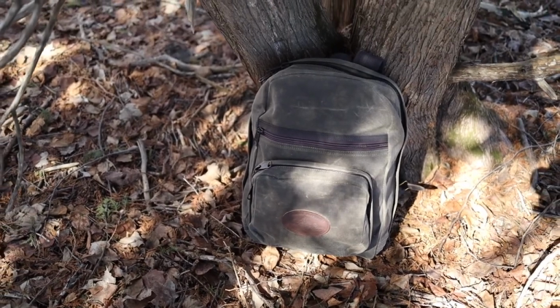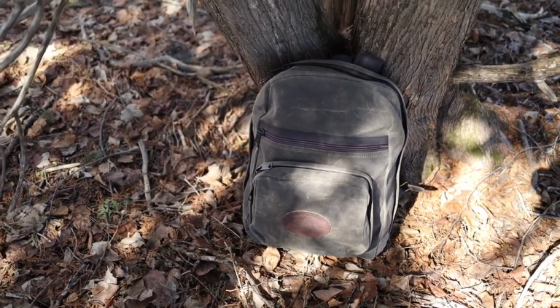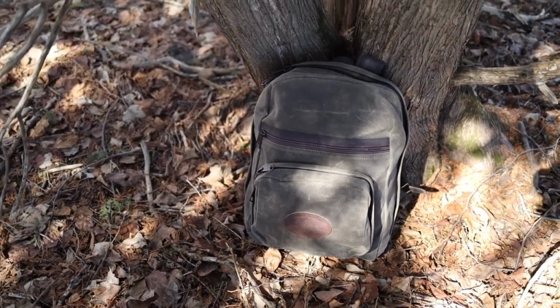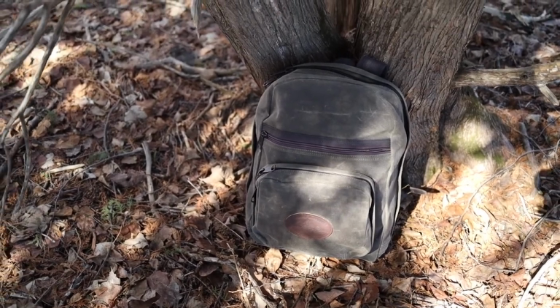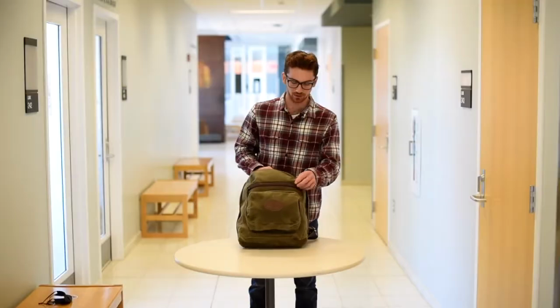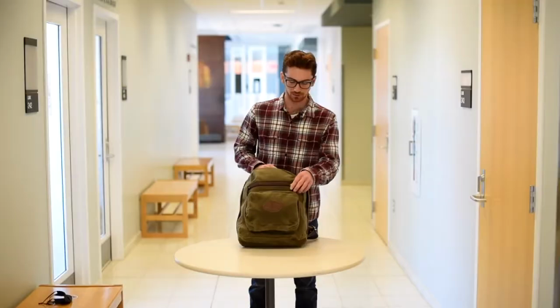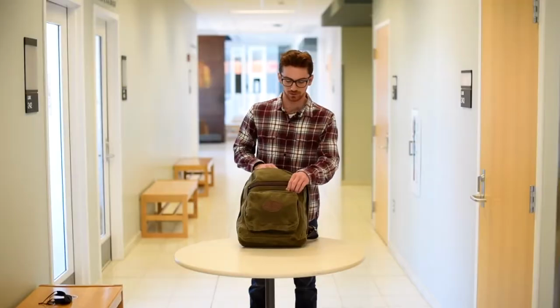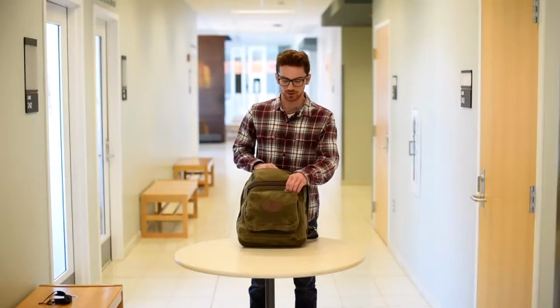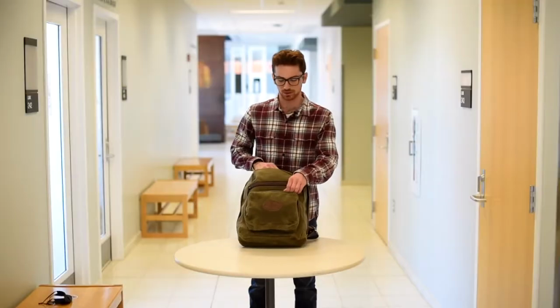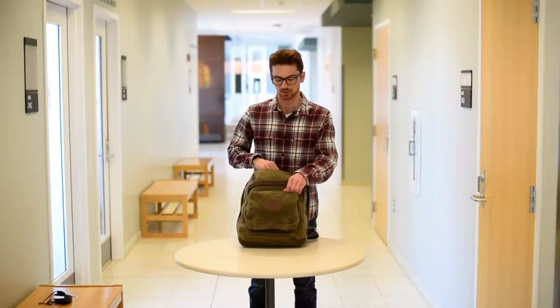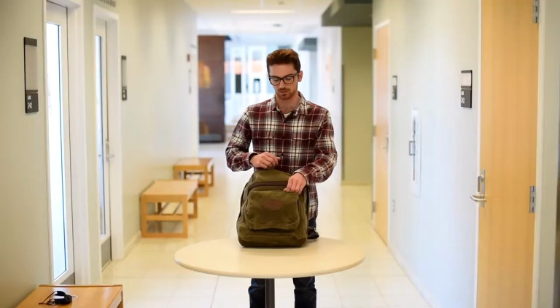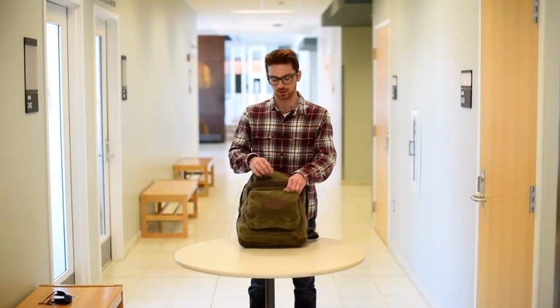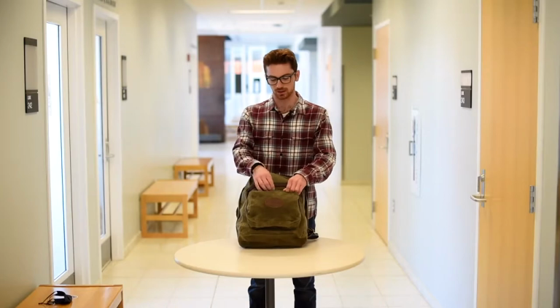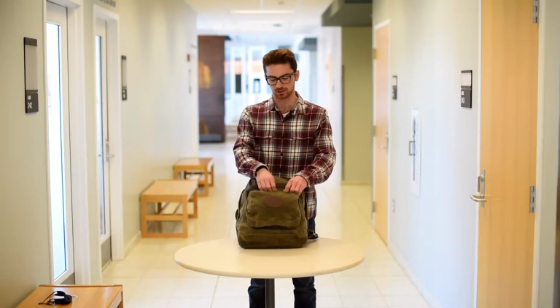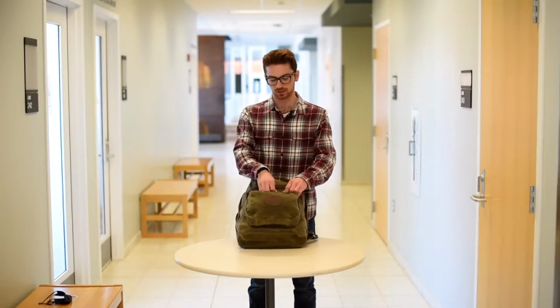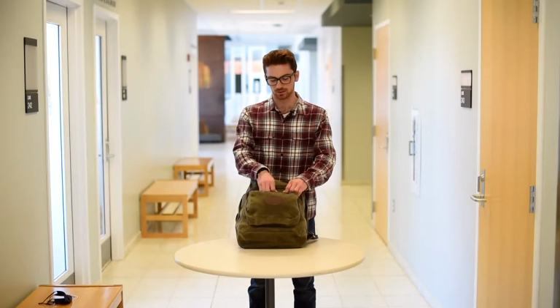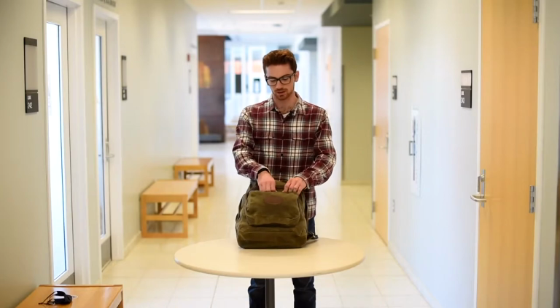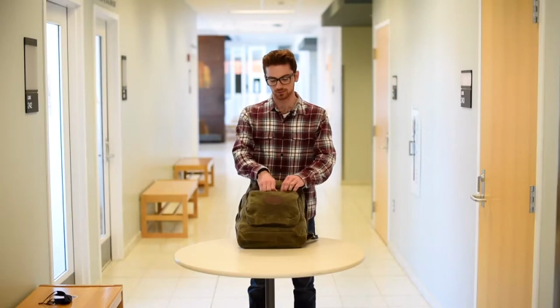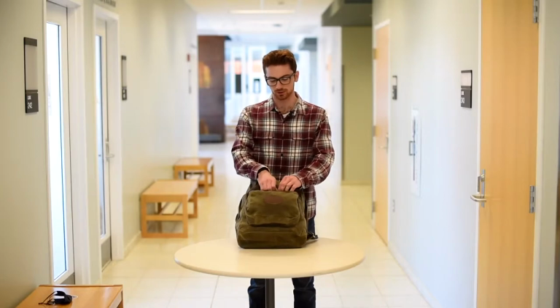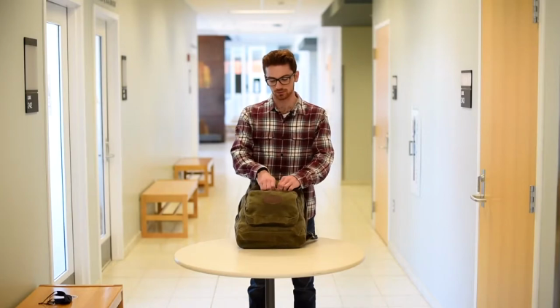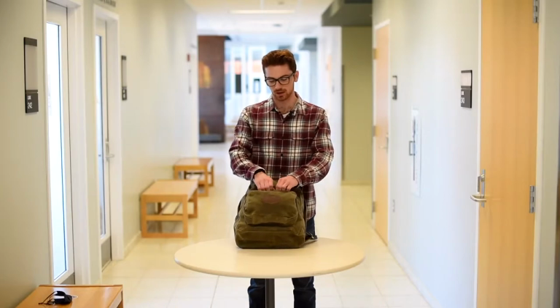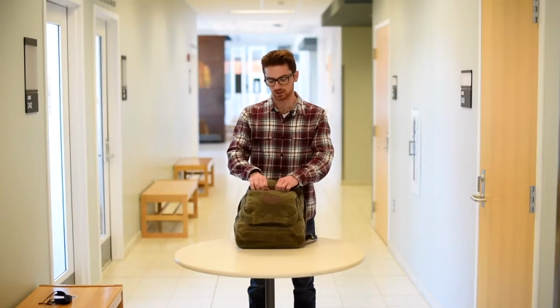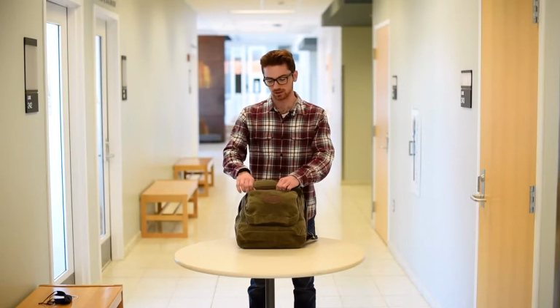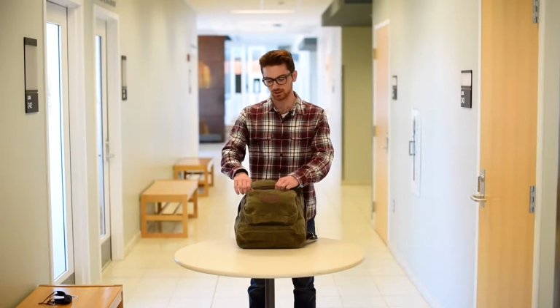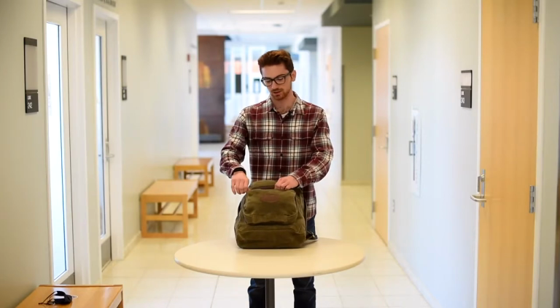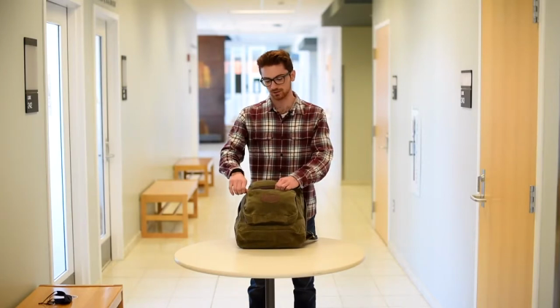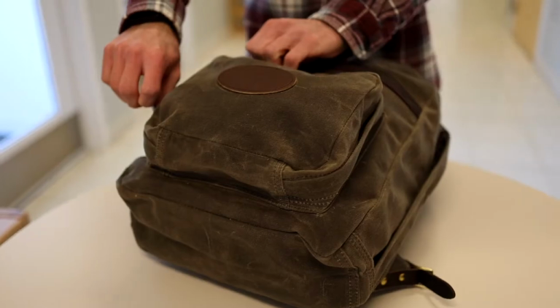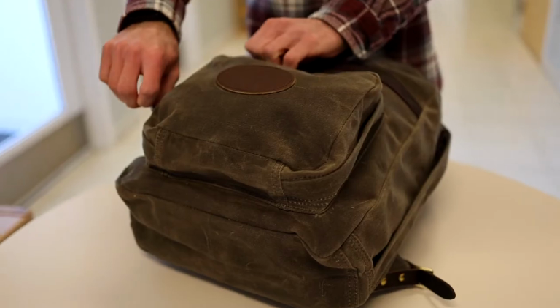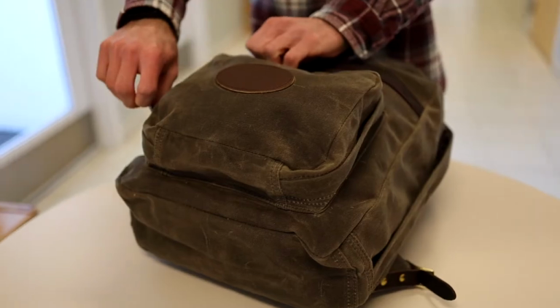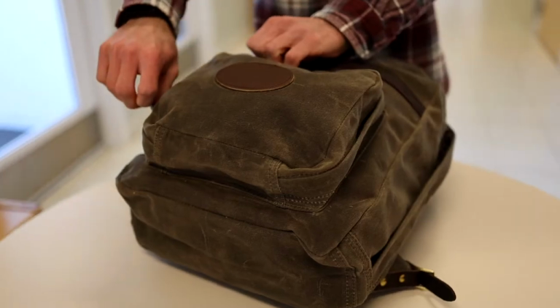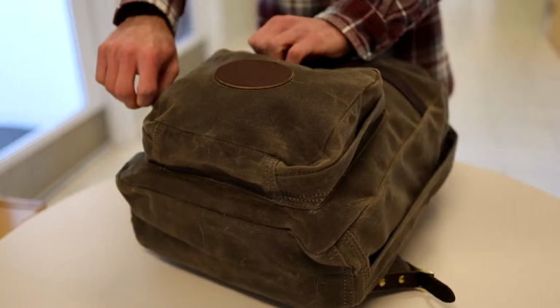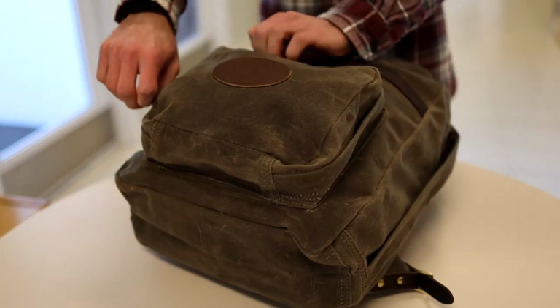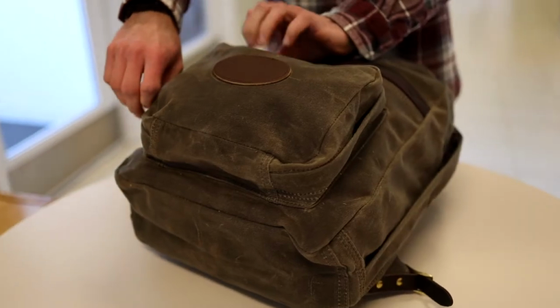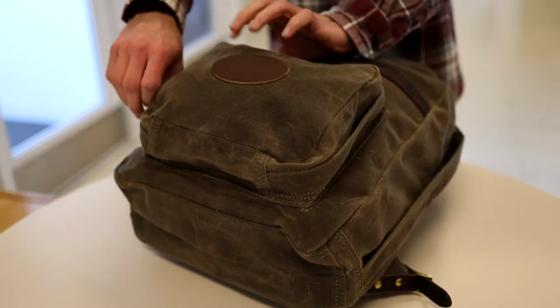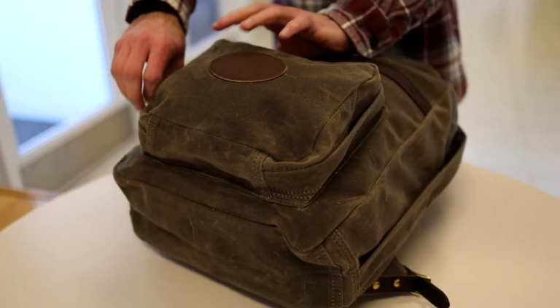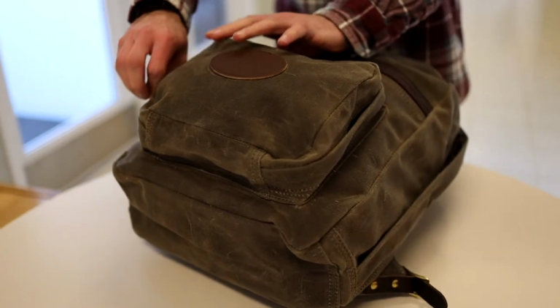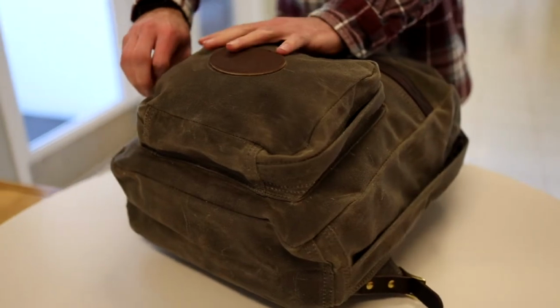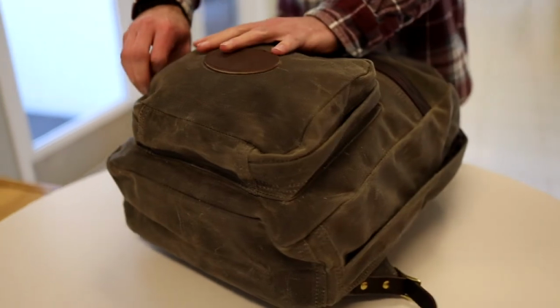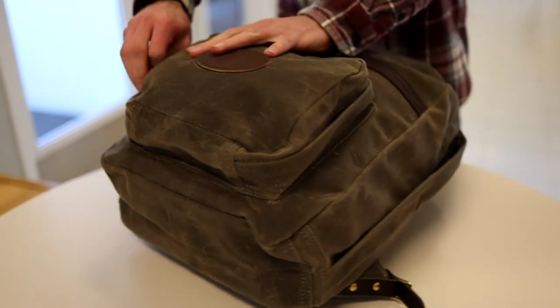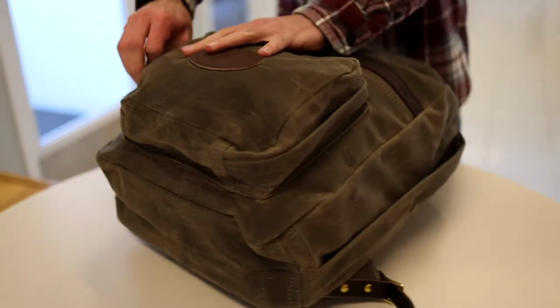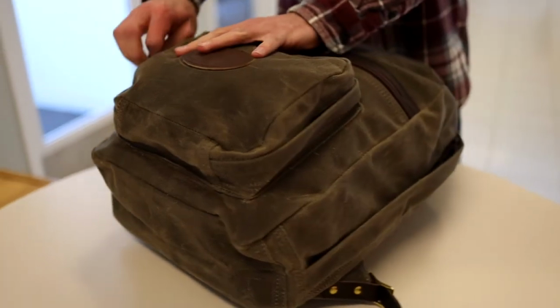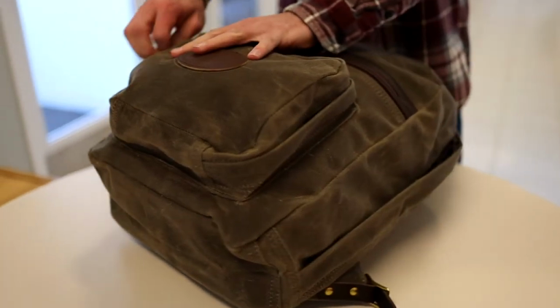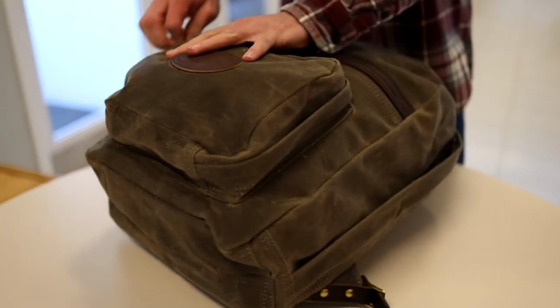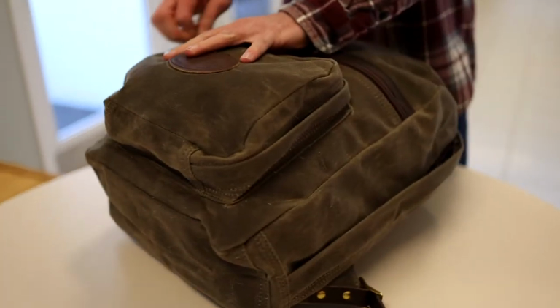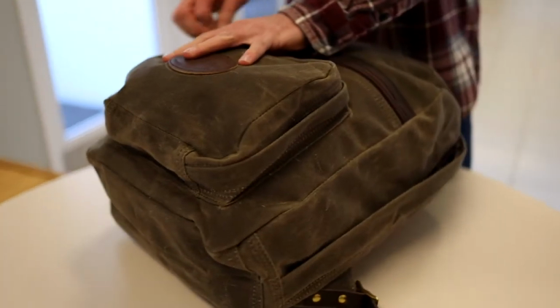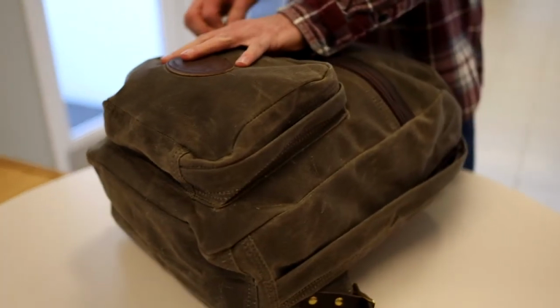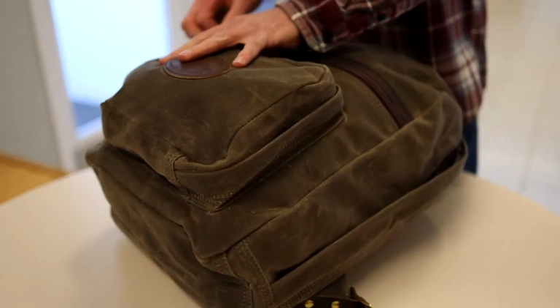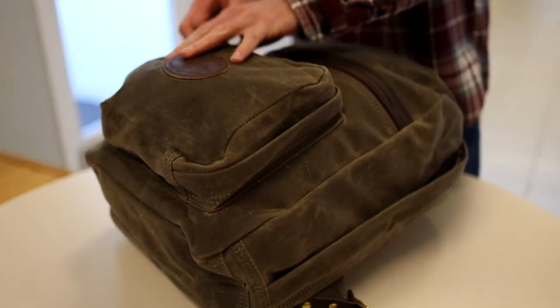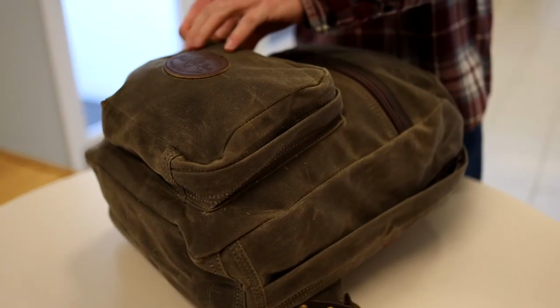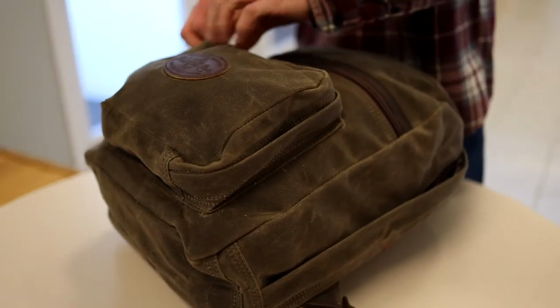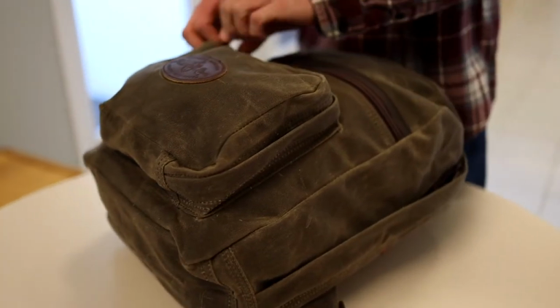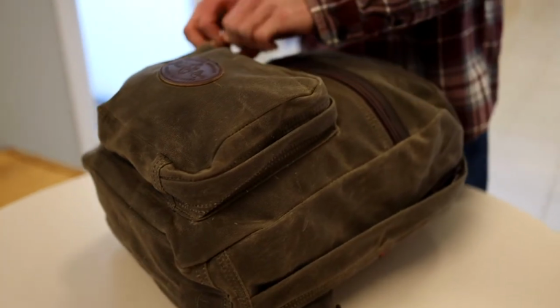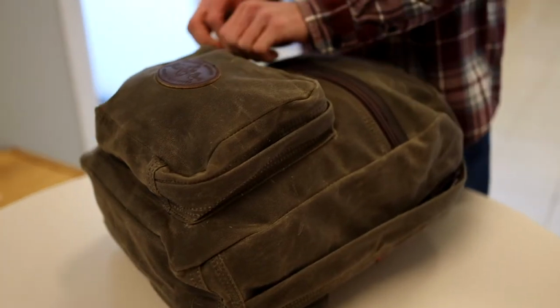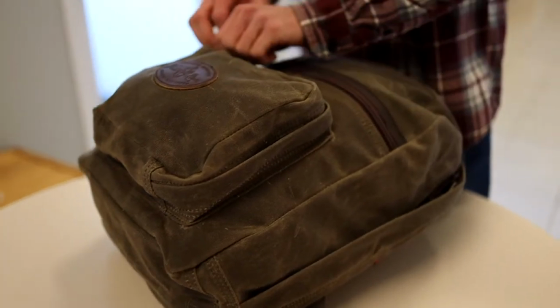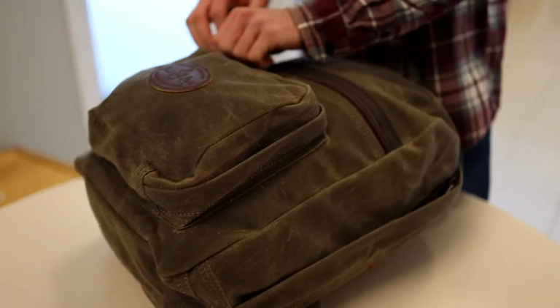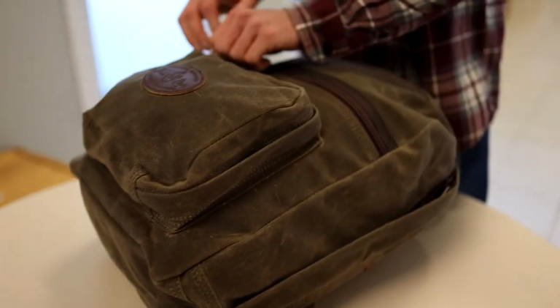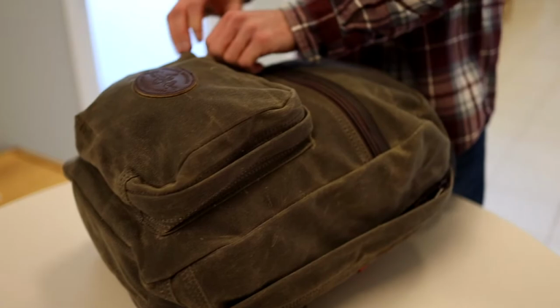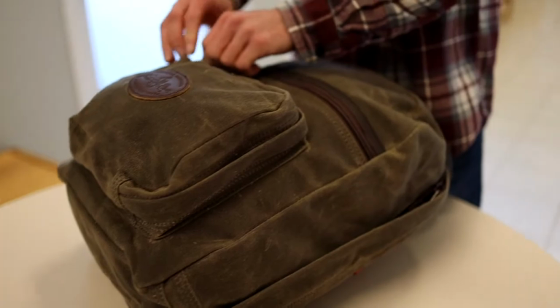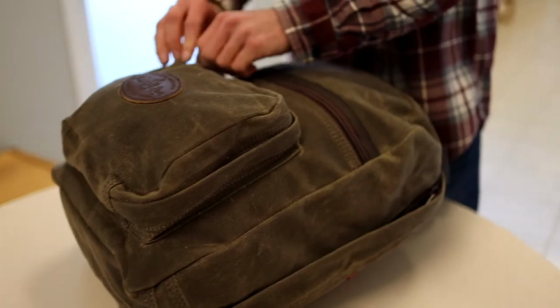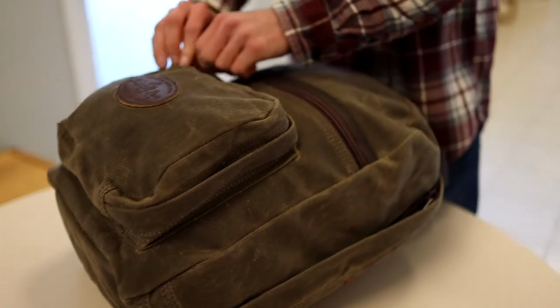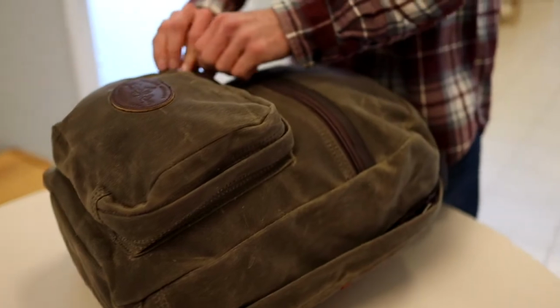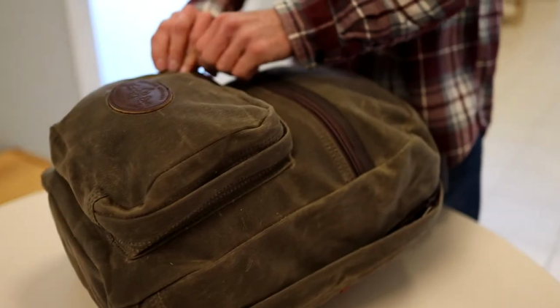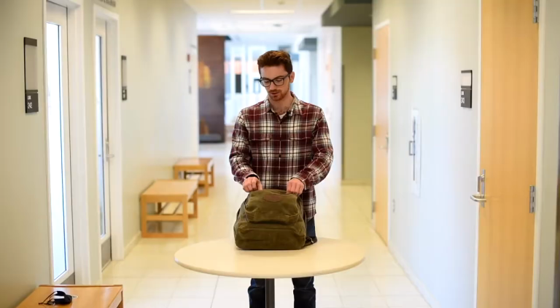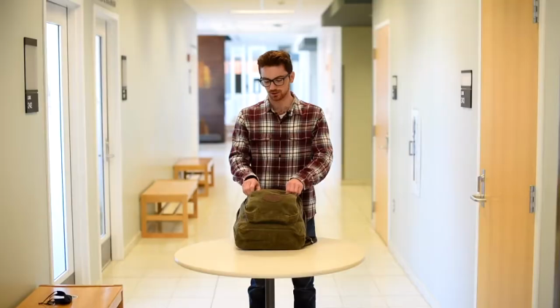My favorite feature of the bag is this front pocket here. You can fit all sorts of little things like your snacks or your sandwich, whatever you want.